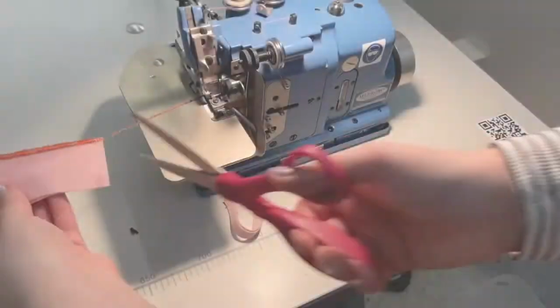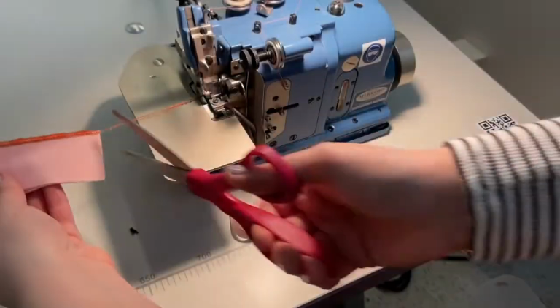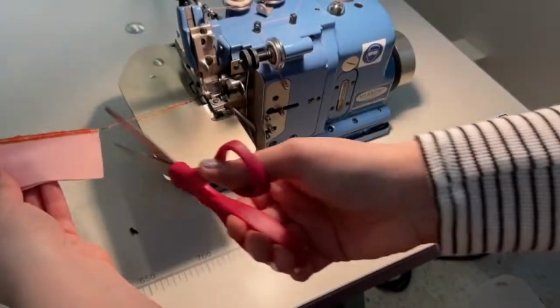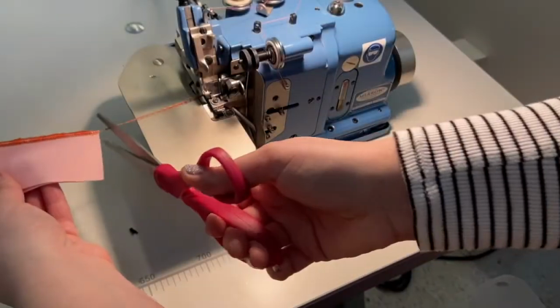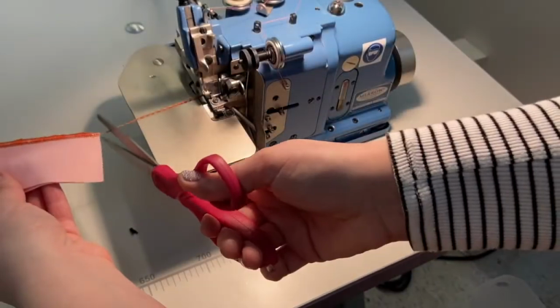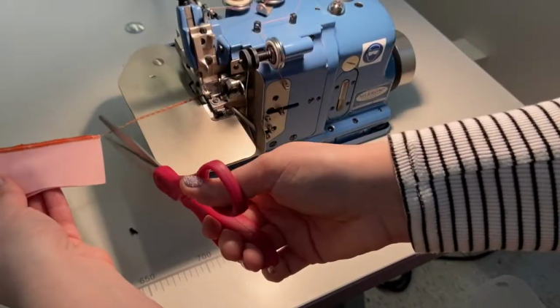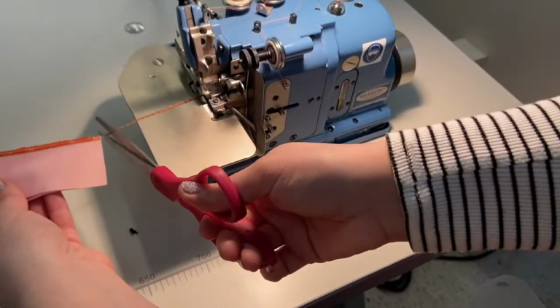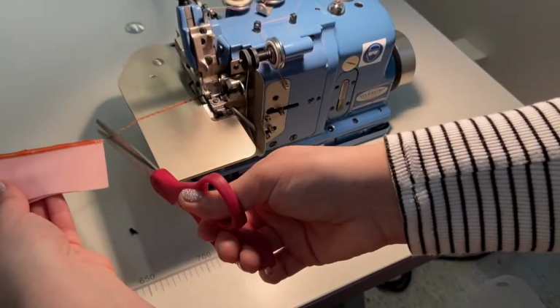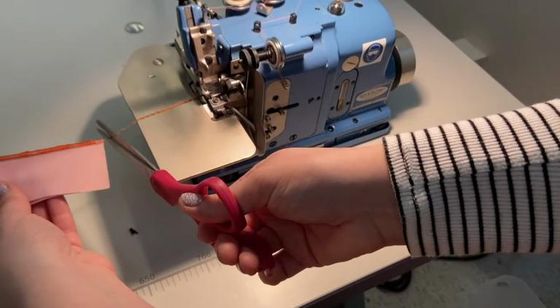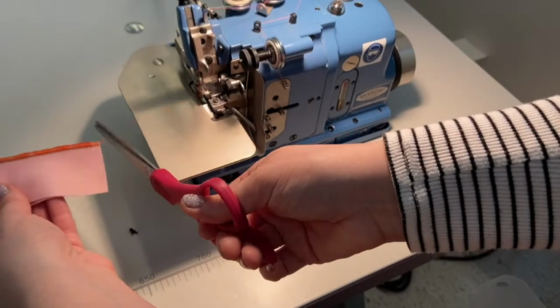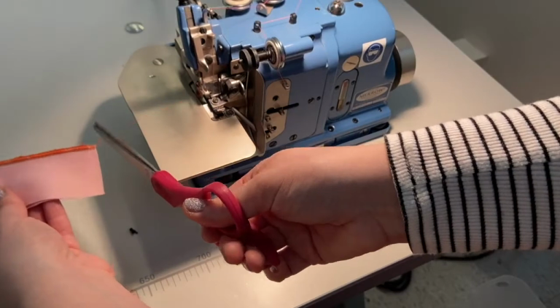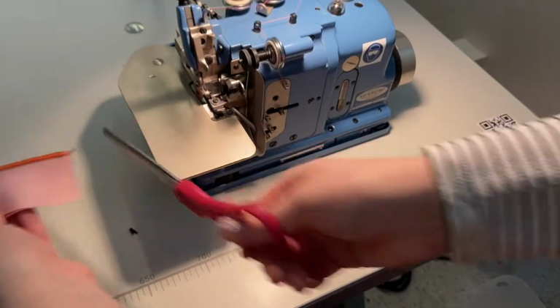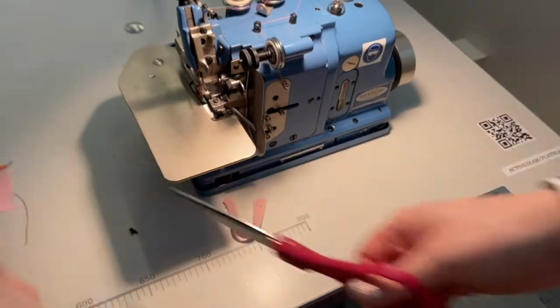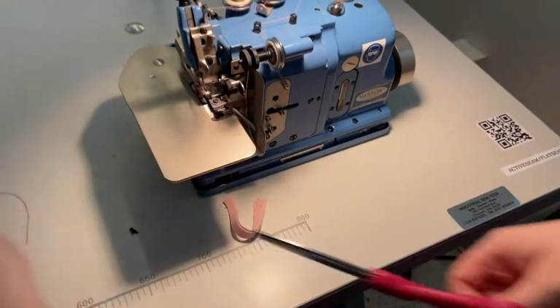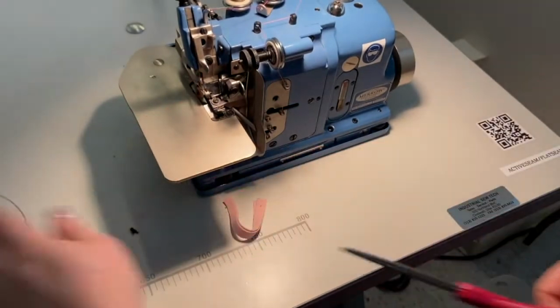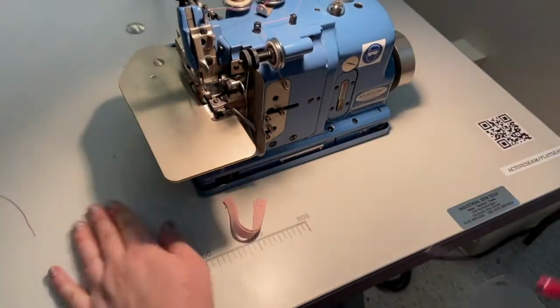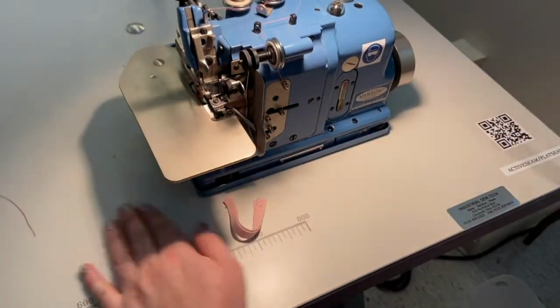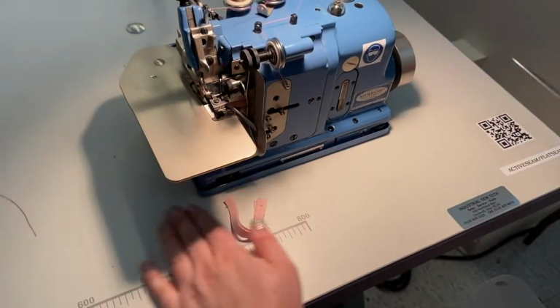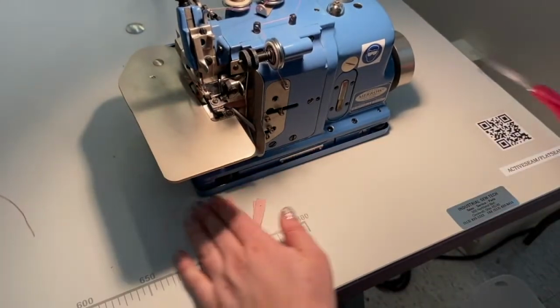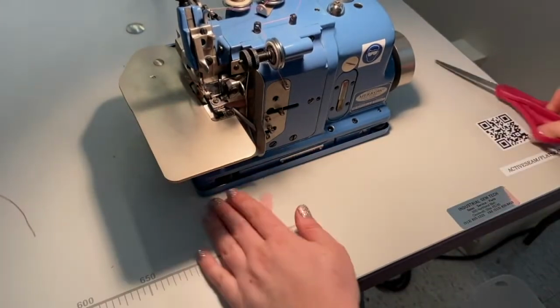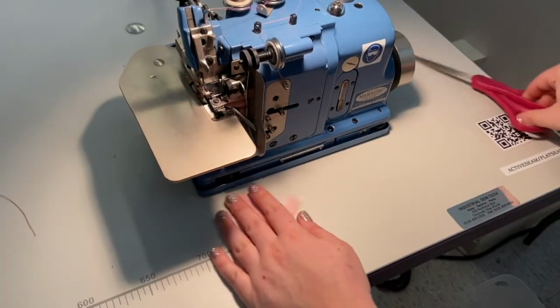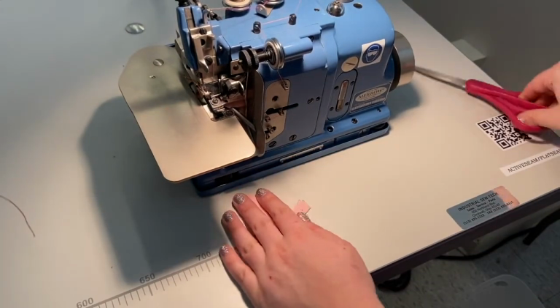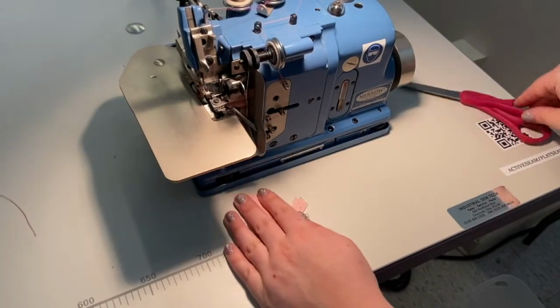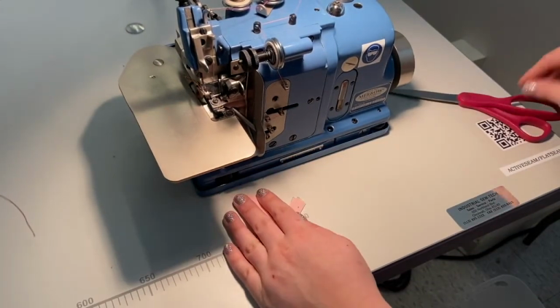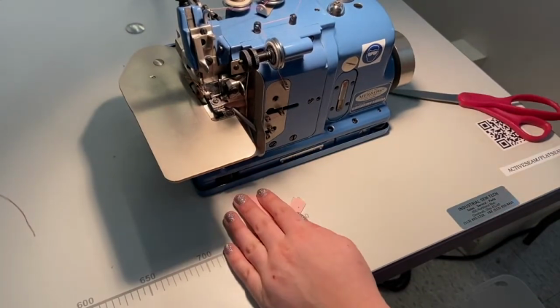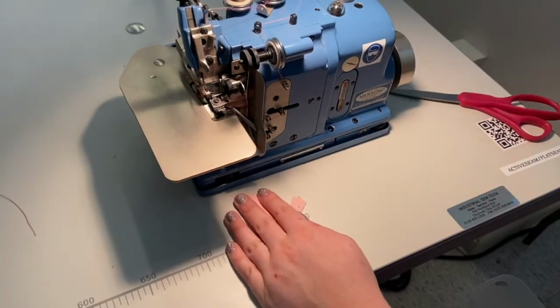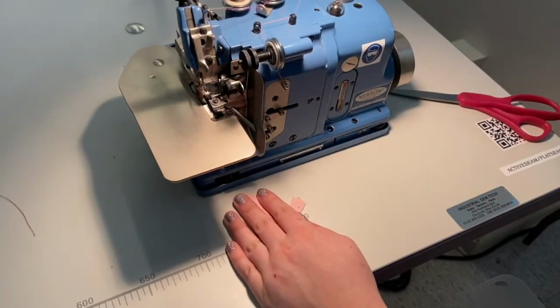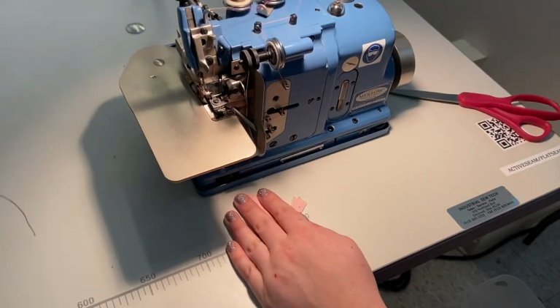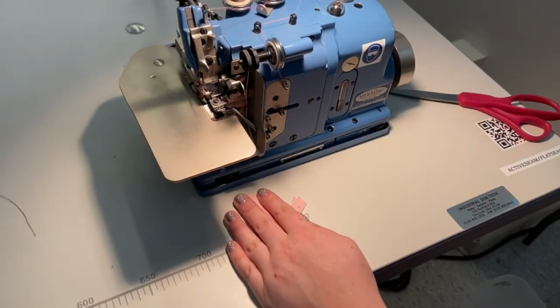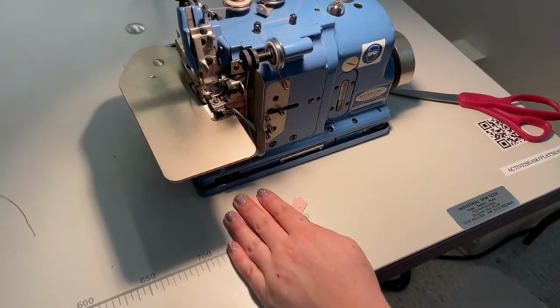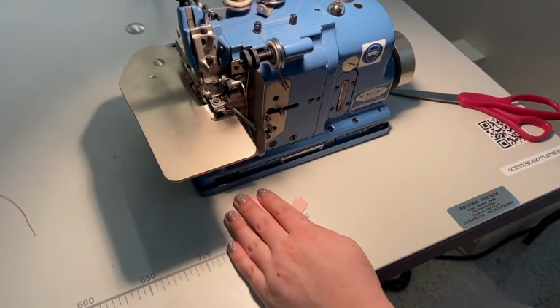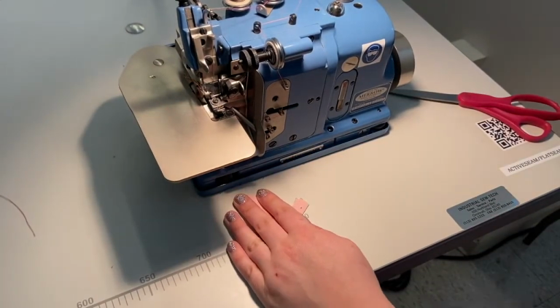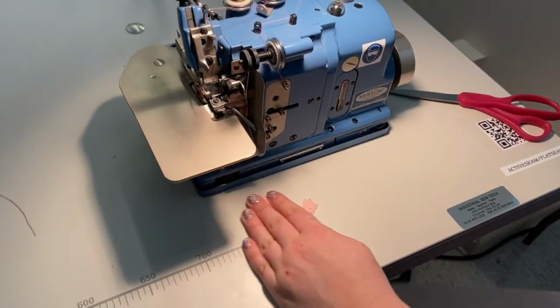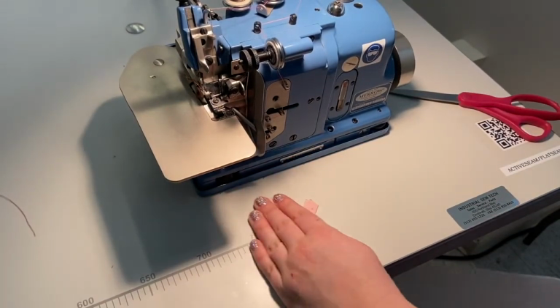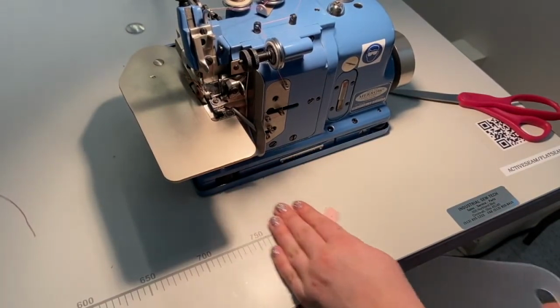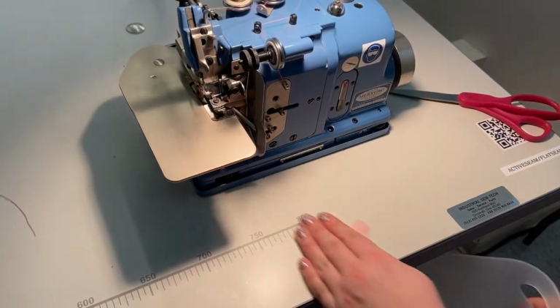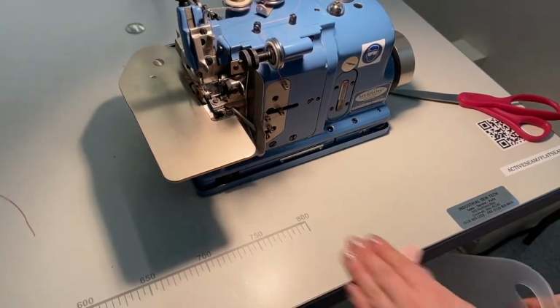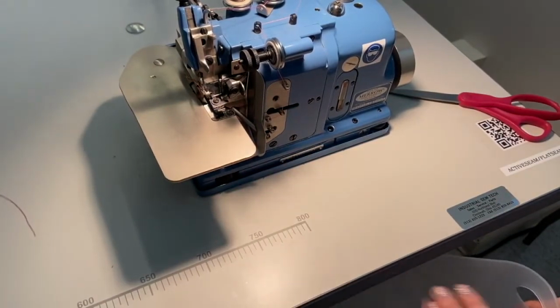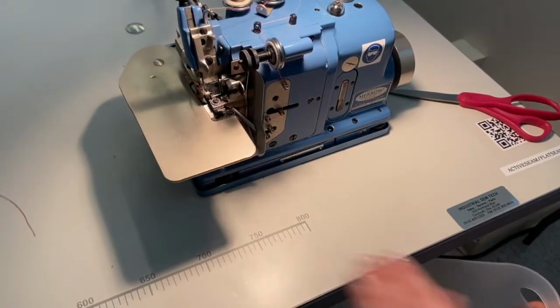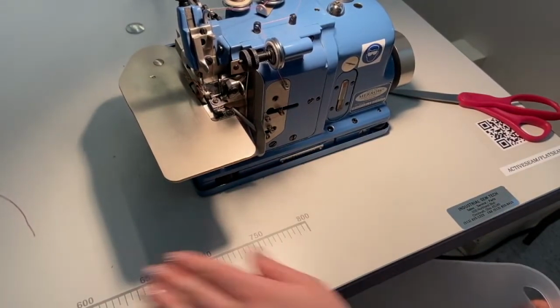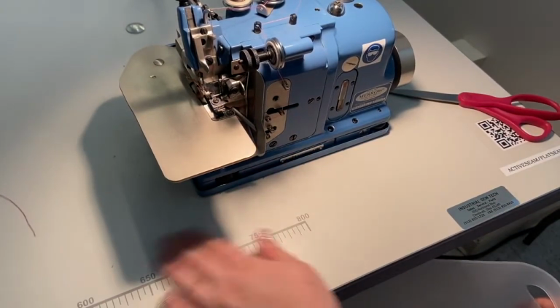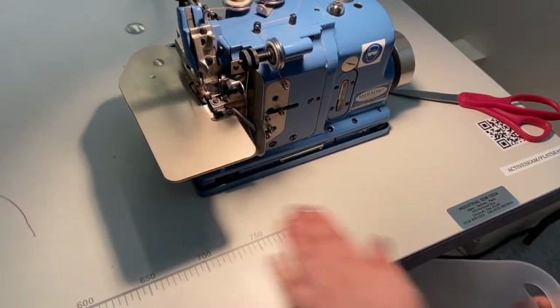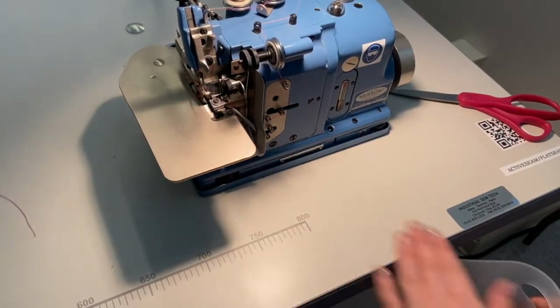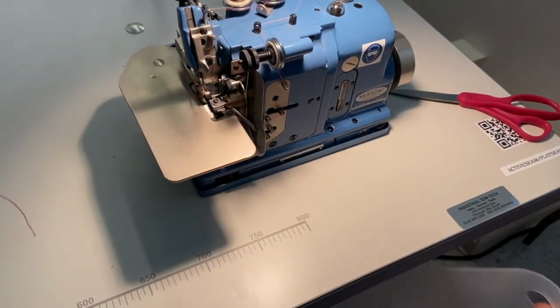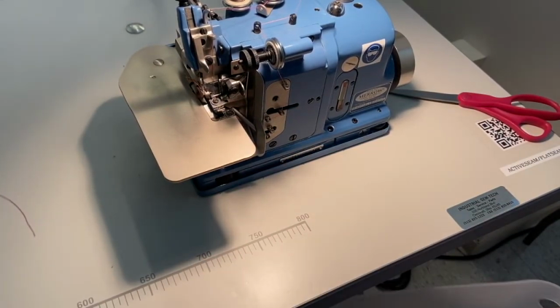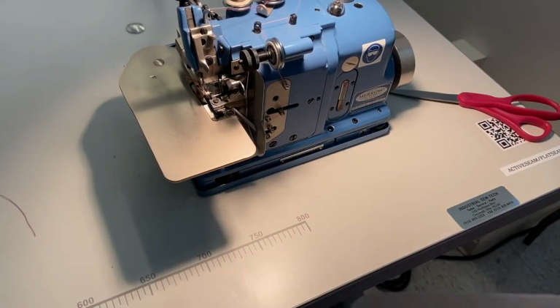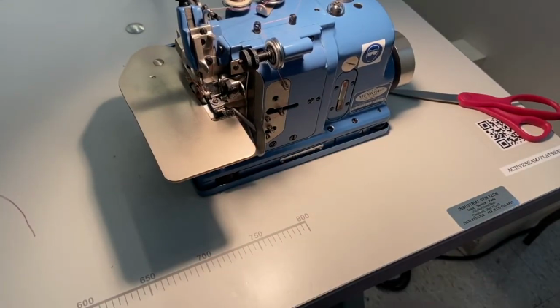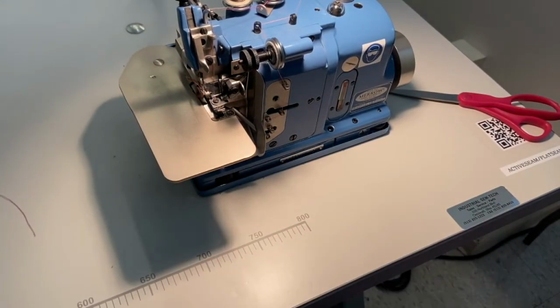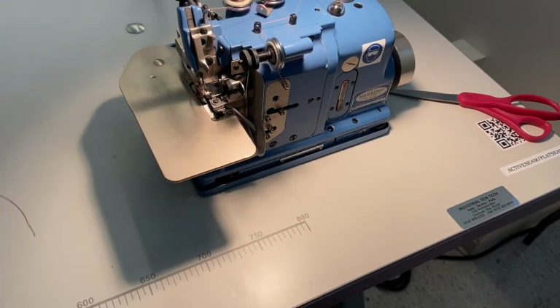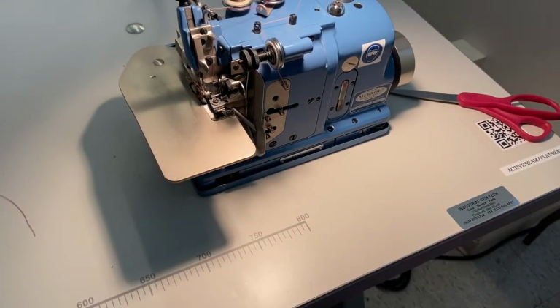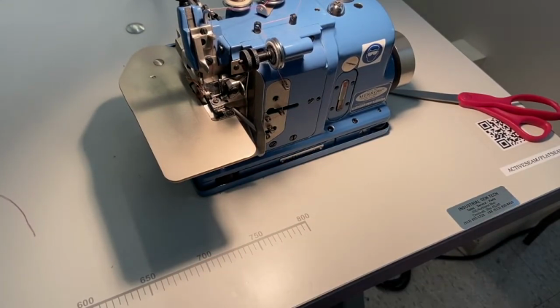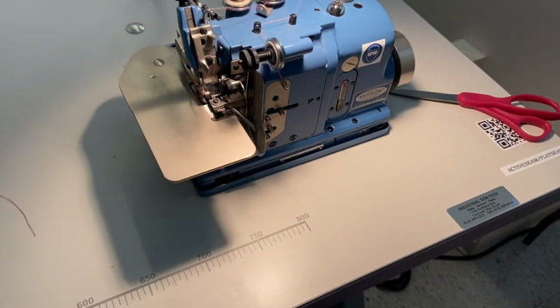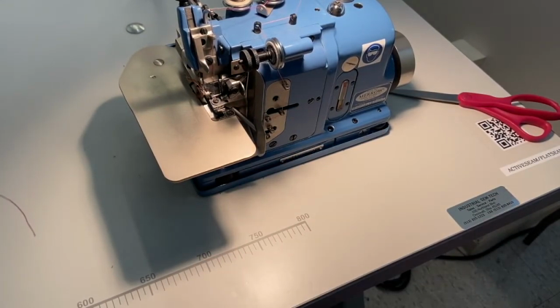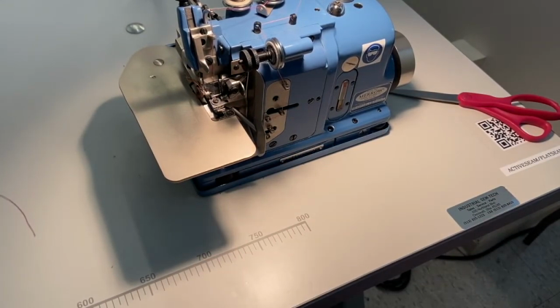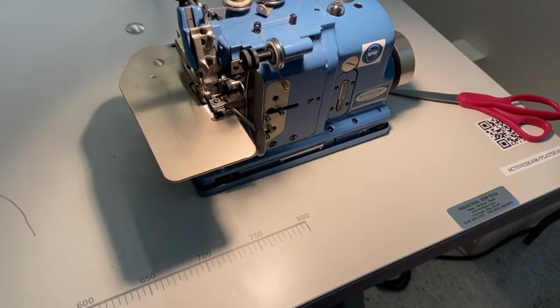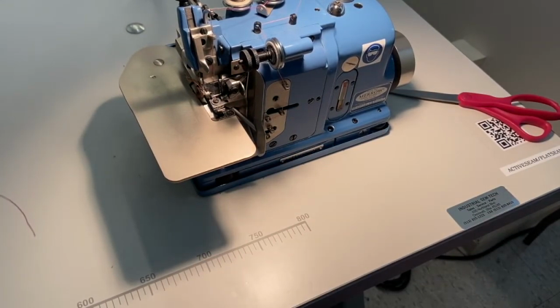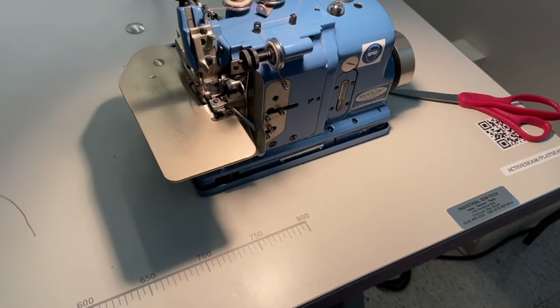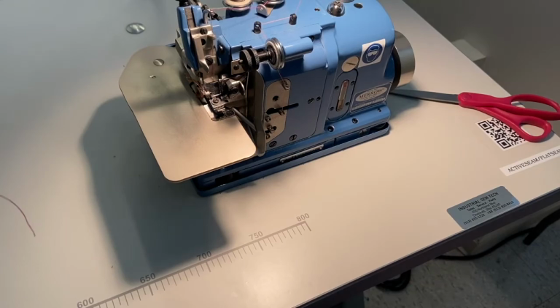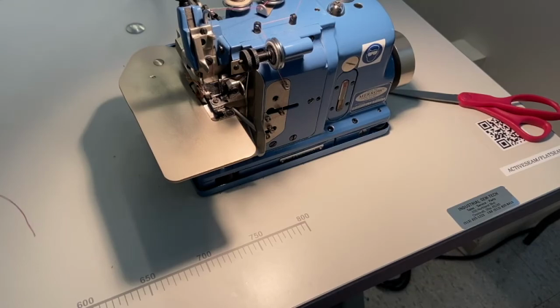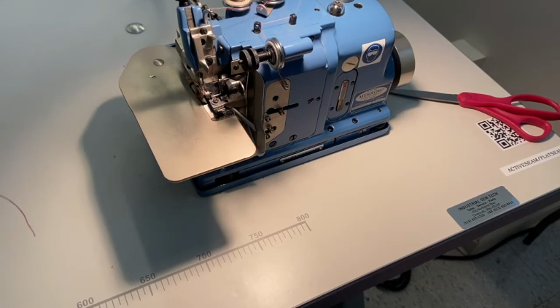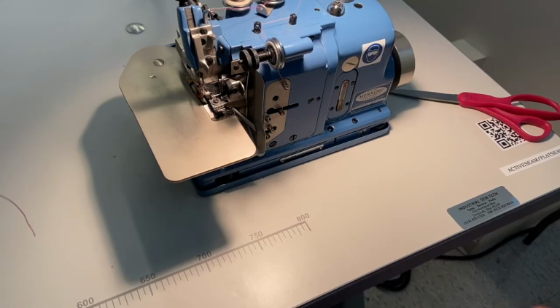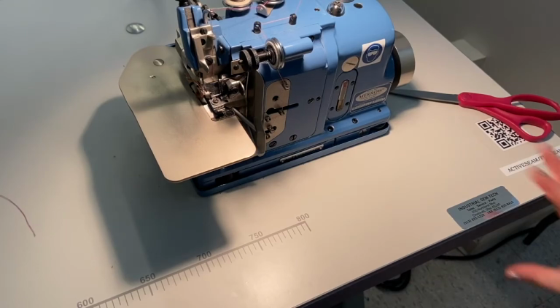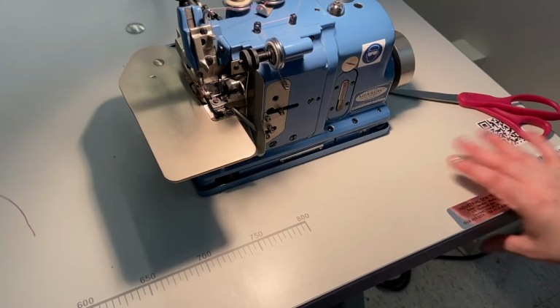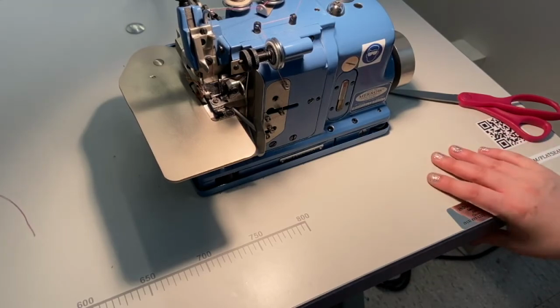When you're finished sewing, always leave a long tail for the next student, and clear away any scraps or debris from the table or floor.